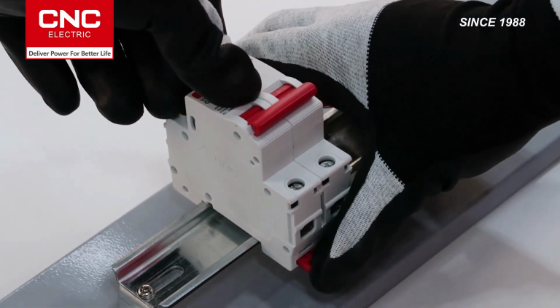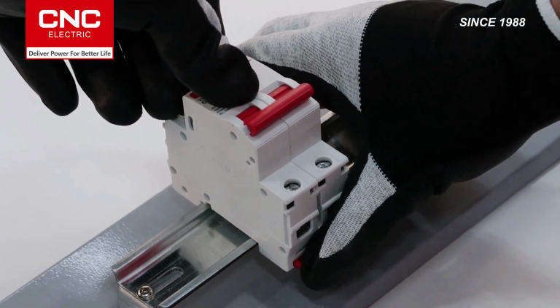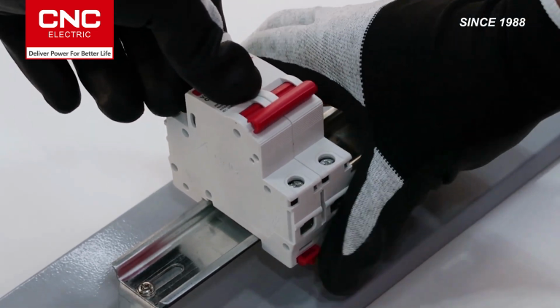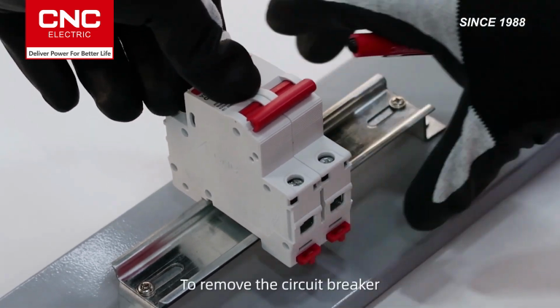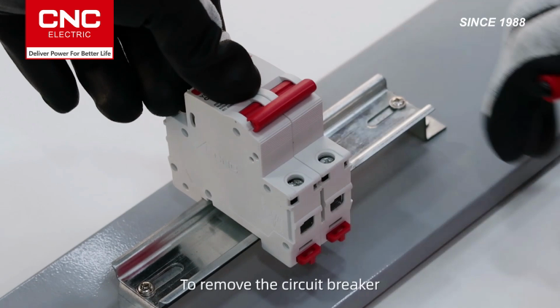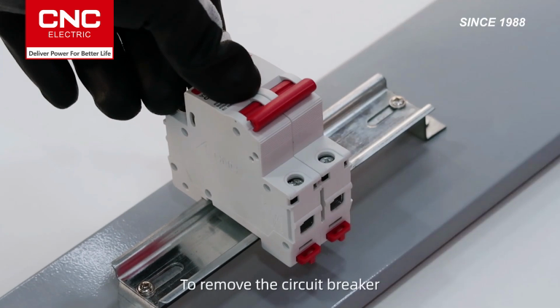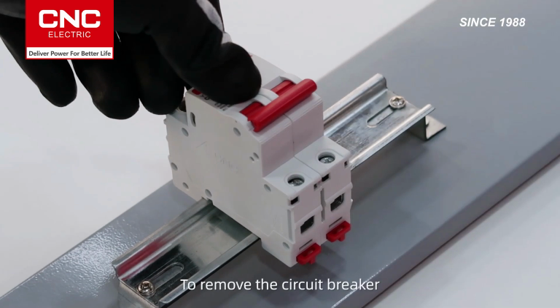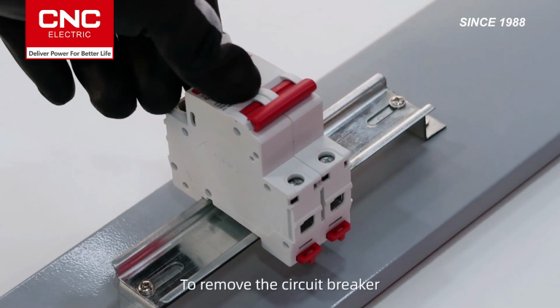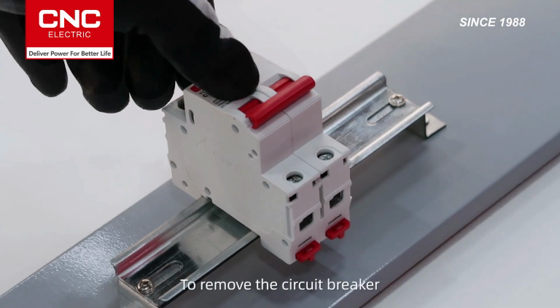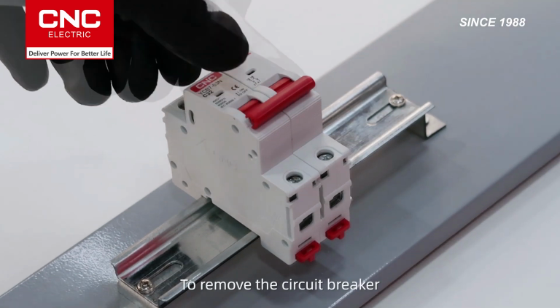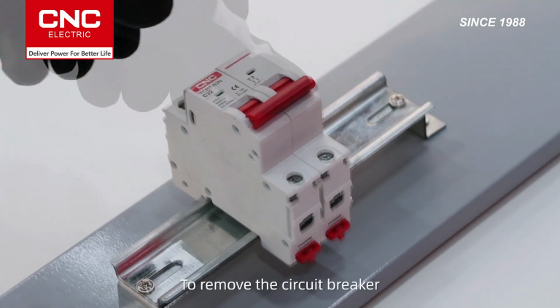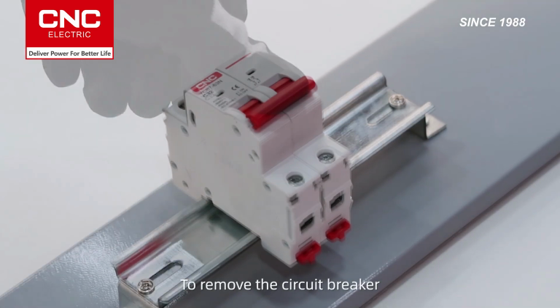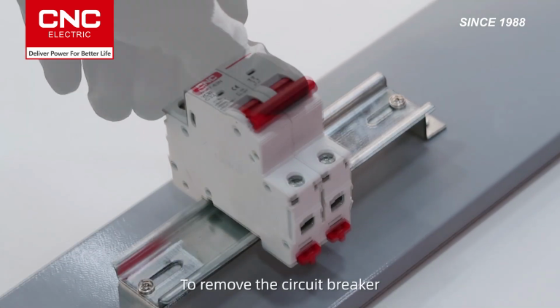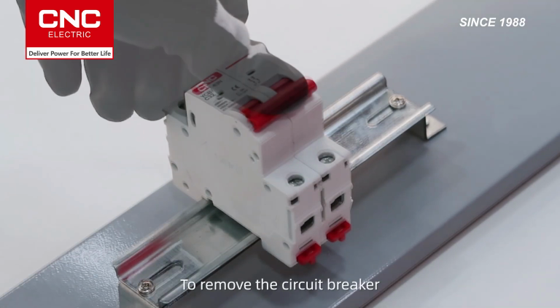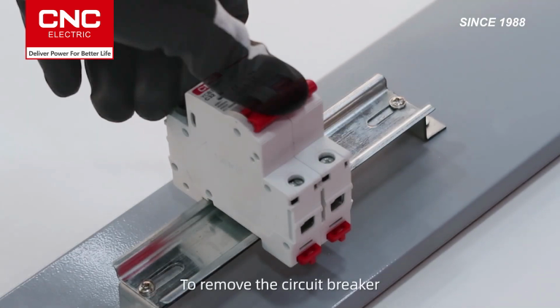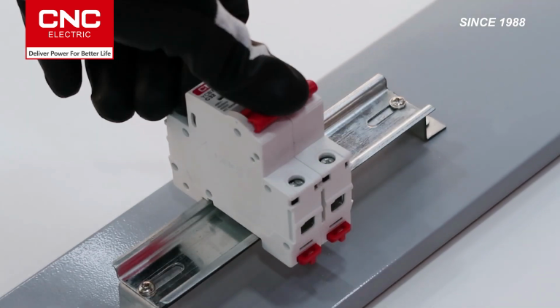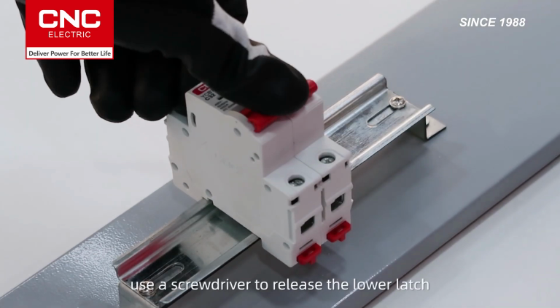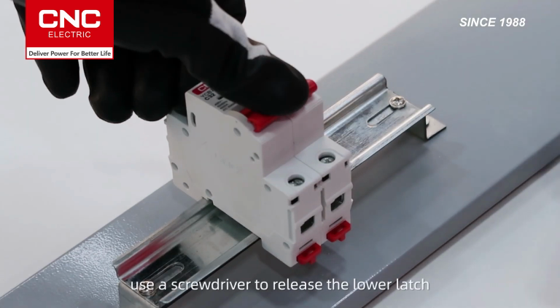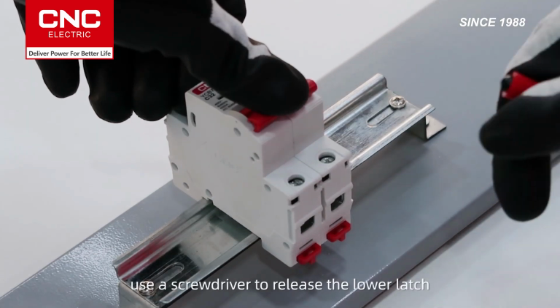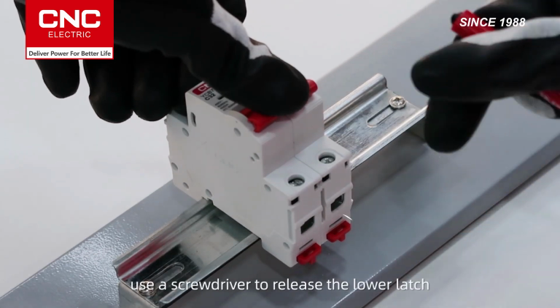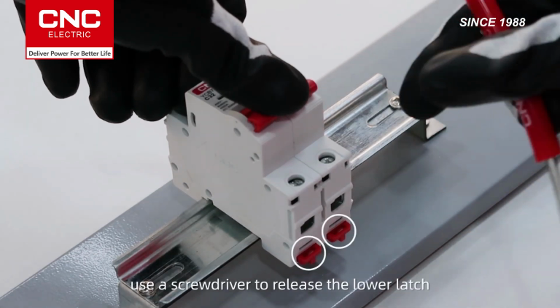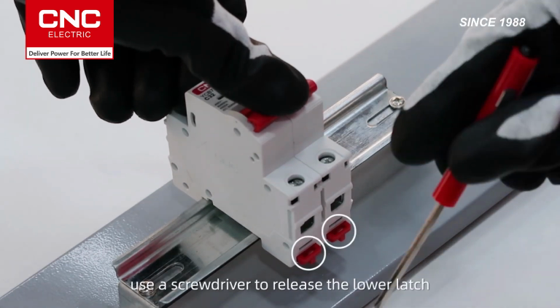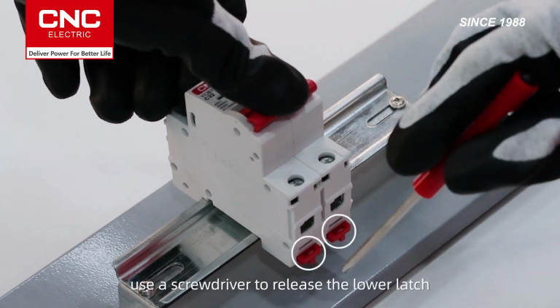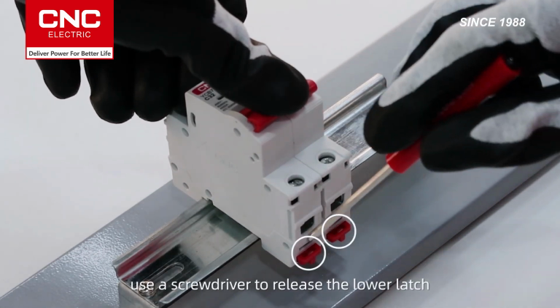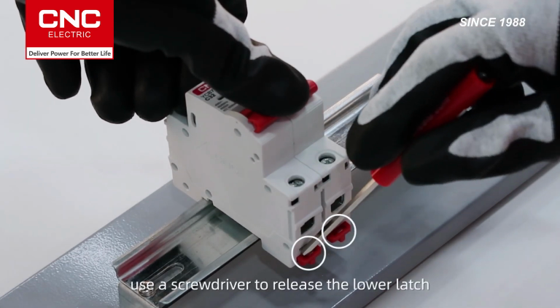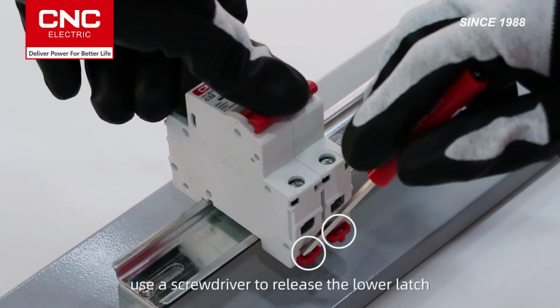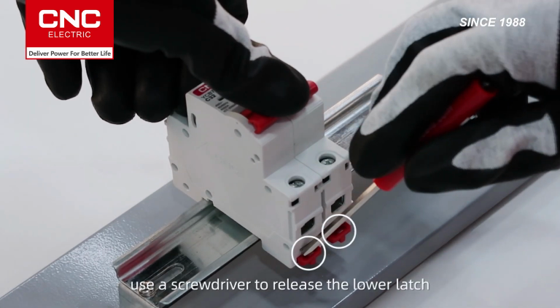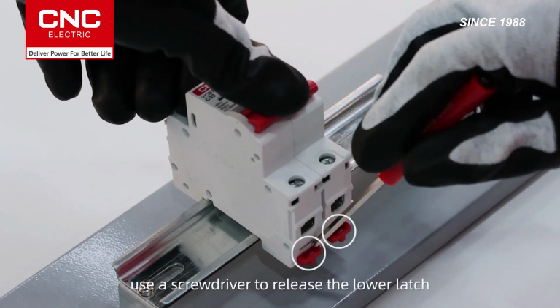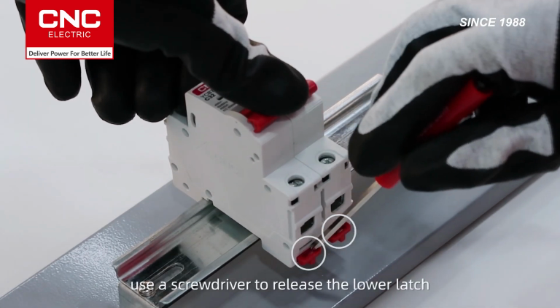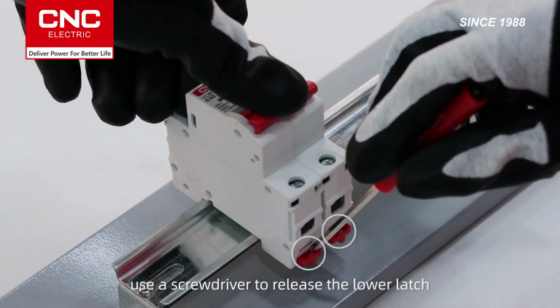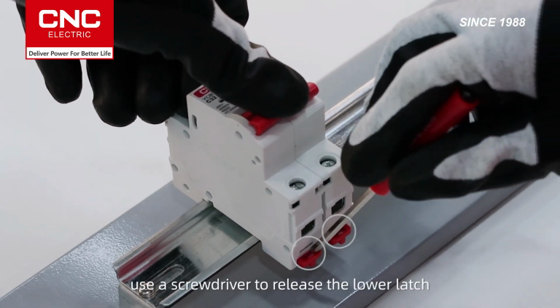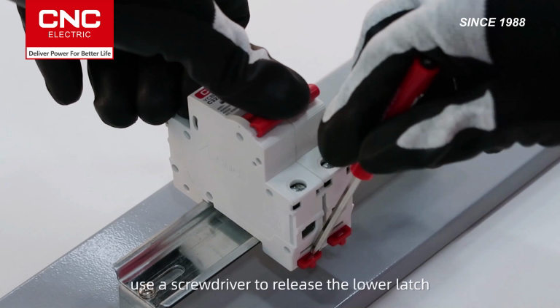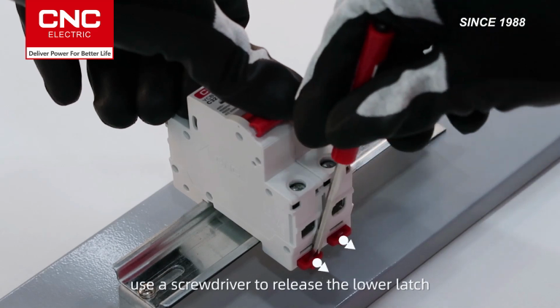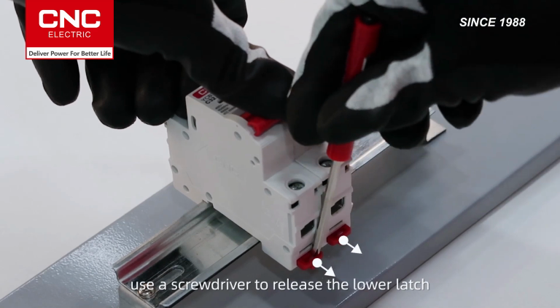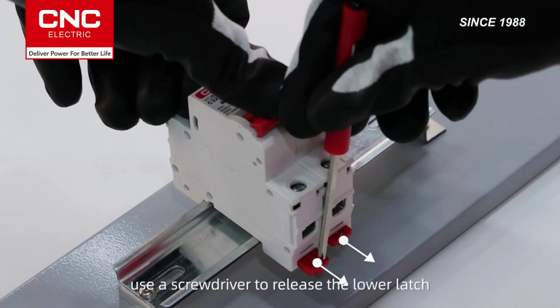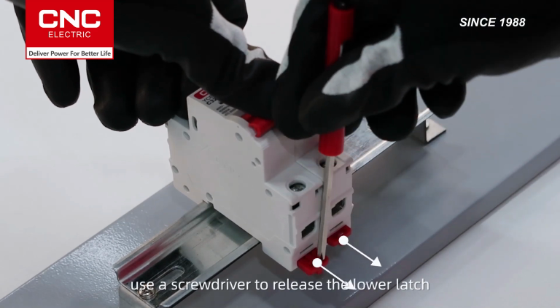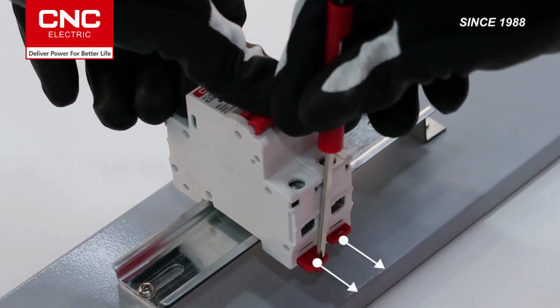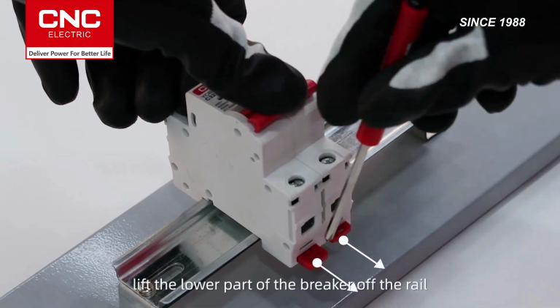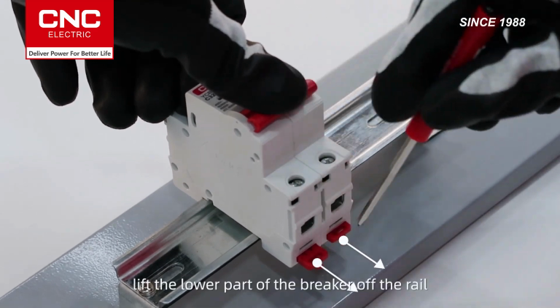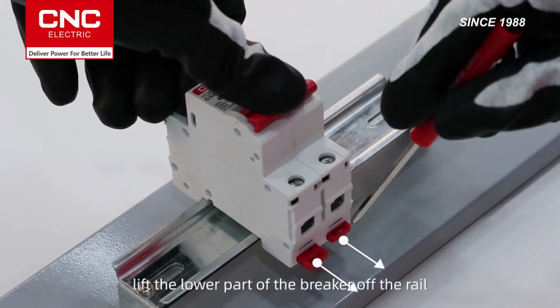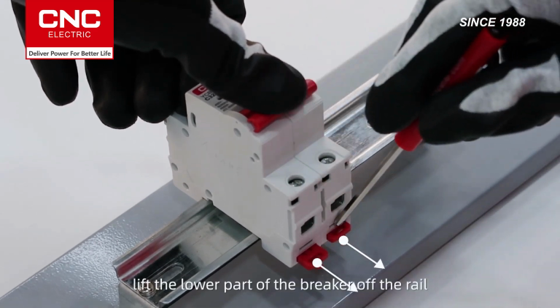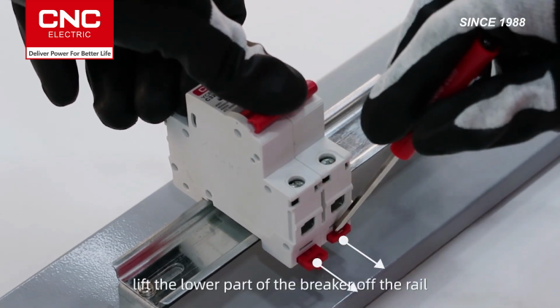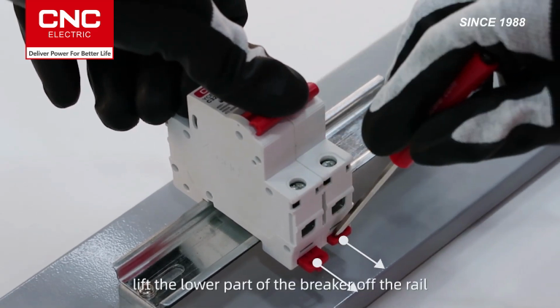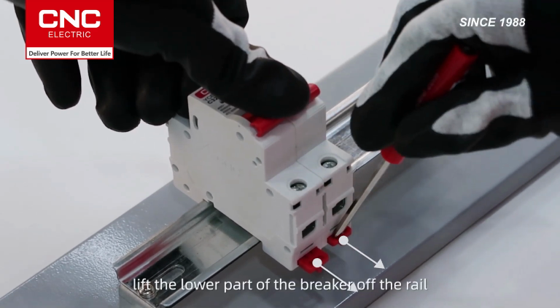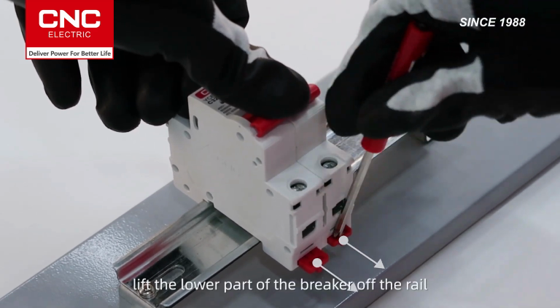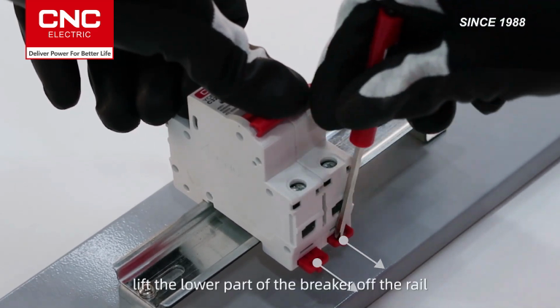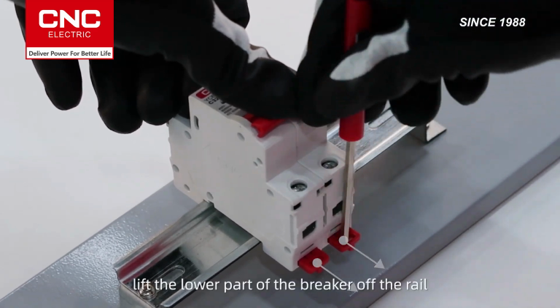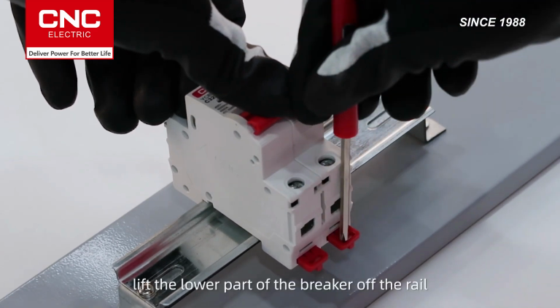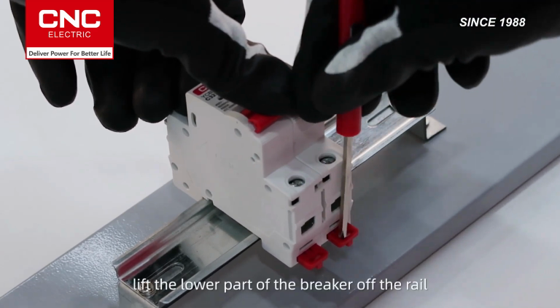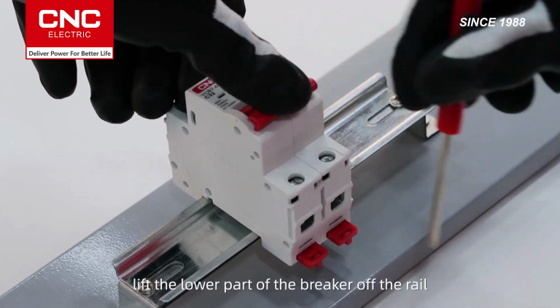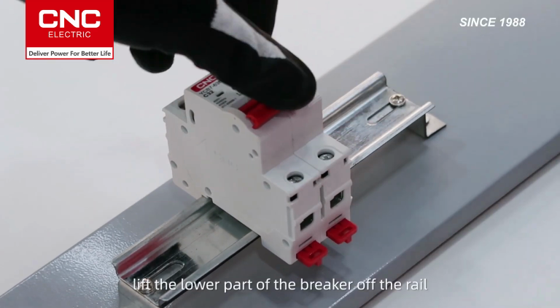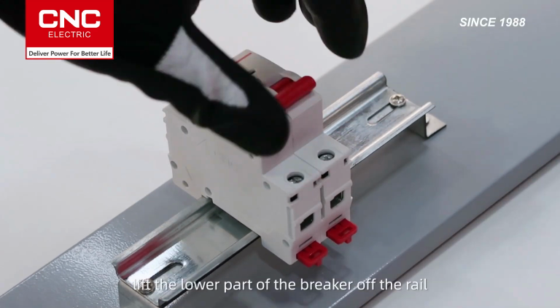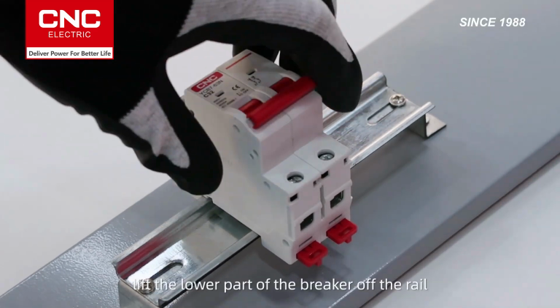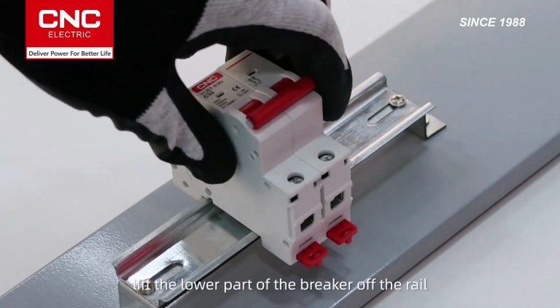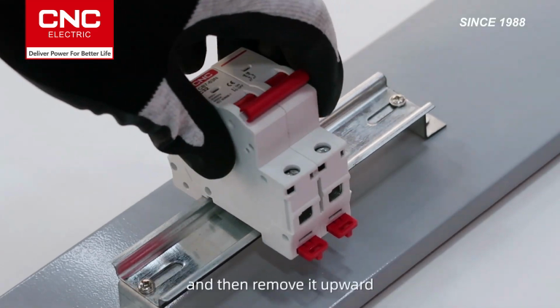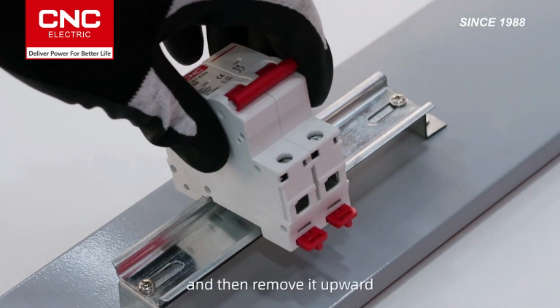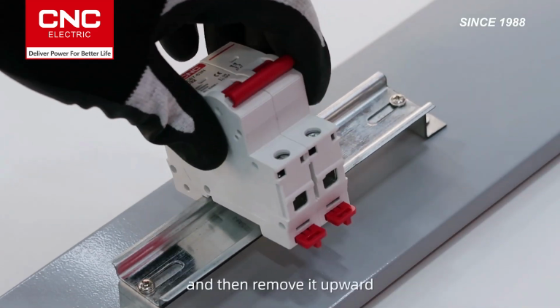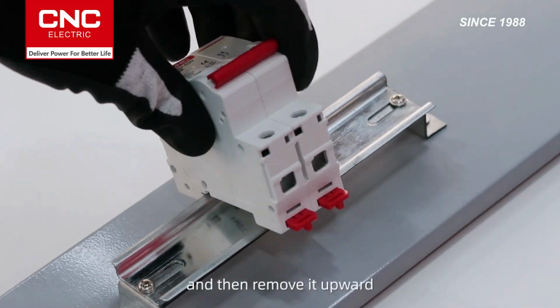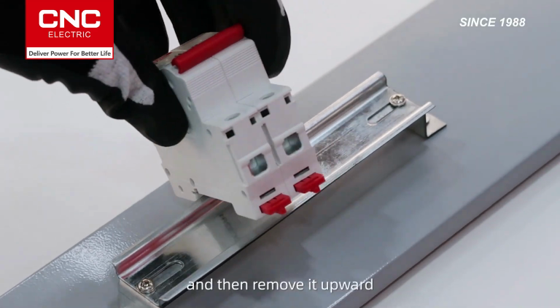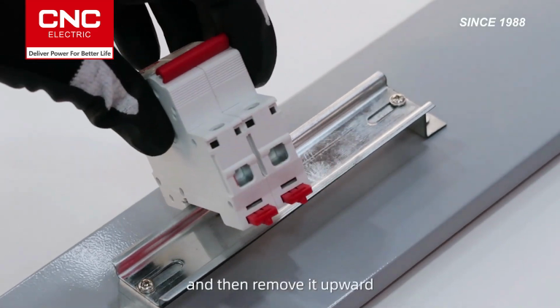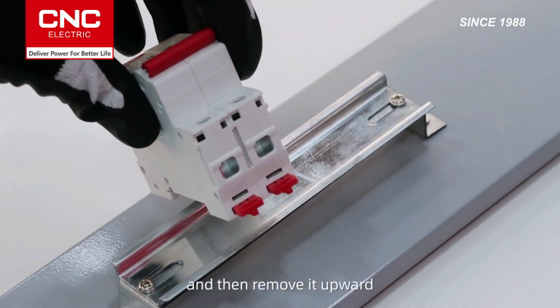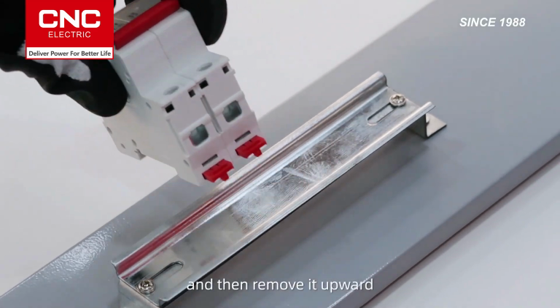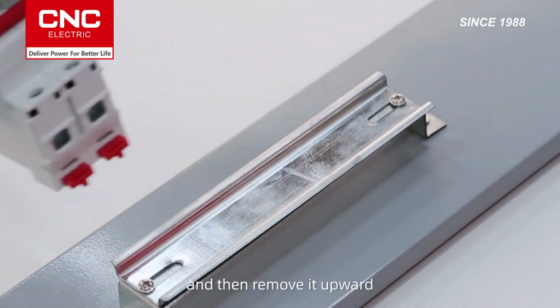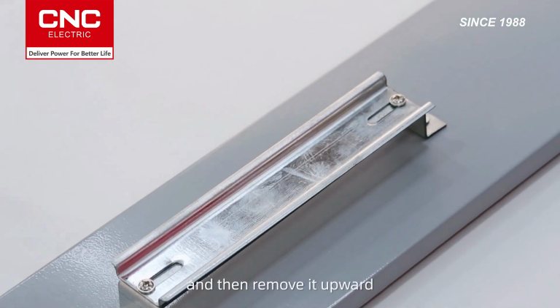To remove the circuit breaker, use a screwdriver to release the lower latch. Lift the lower part of the breaker off the rail, and then remove it upward.